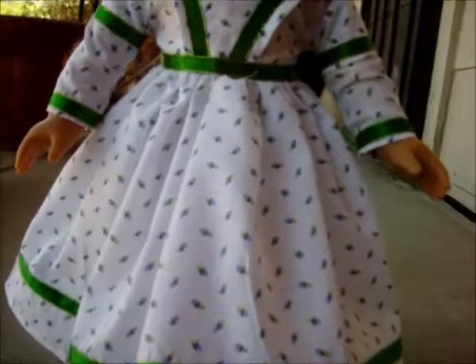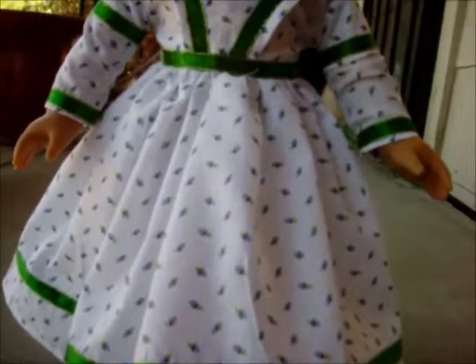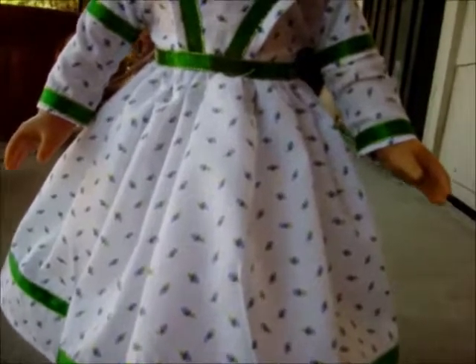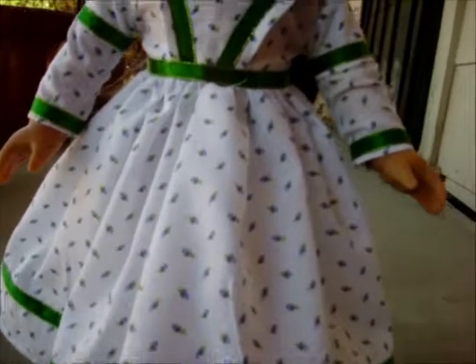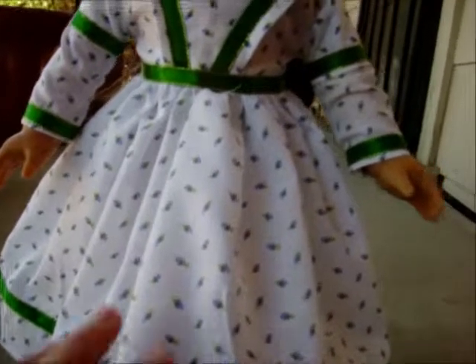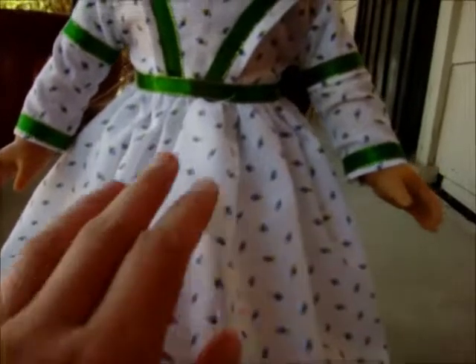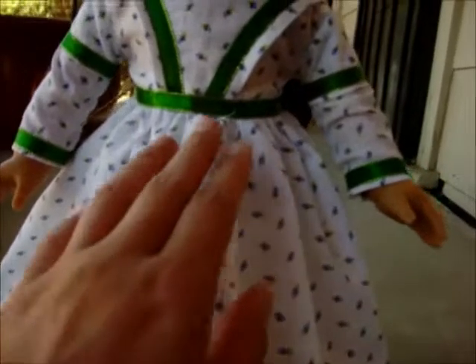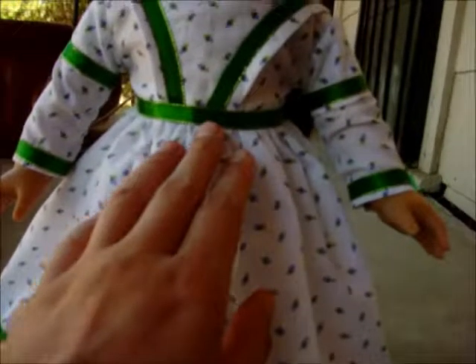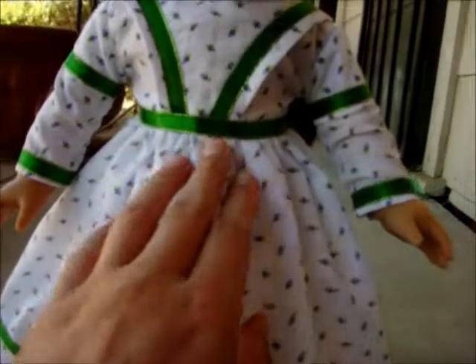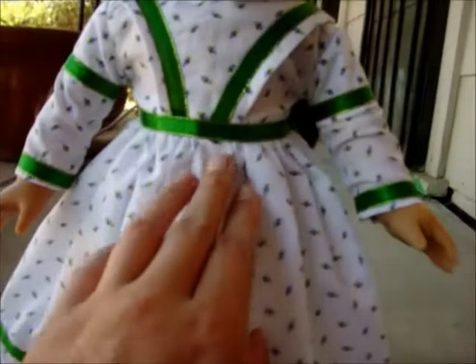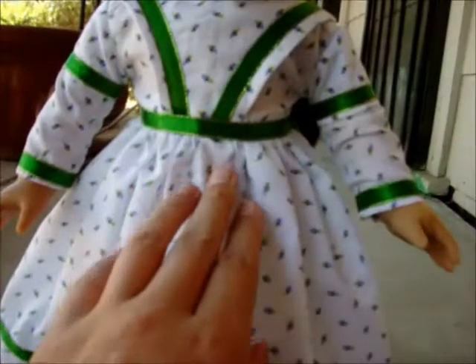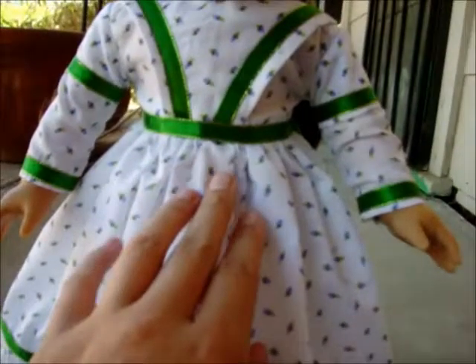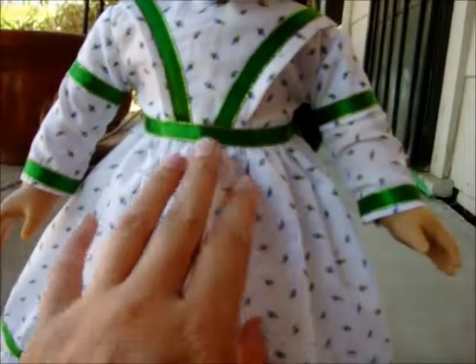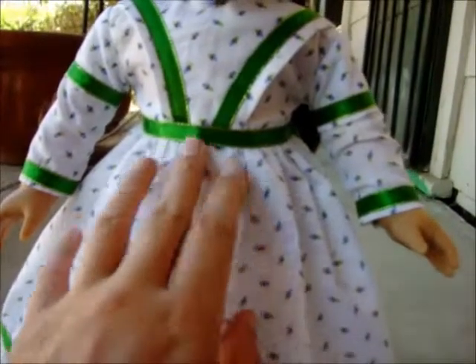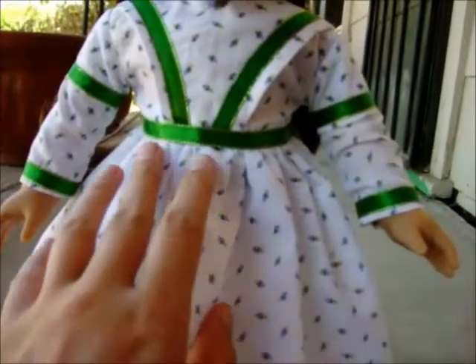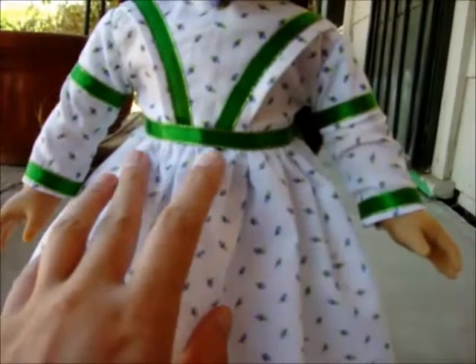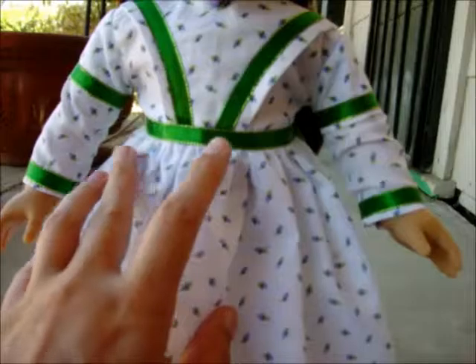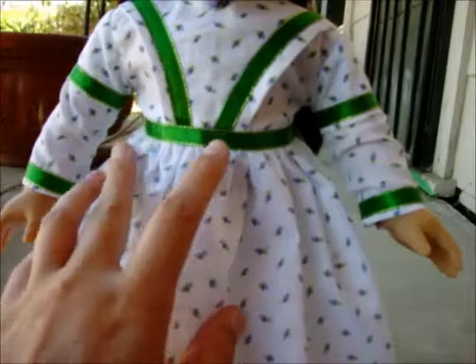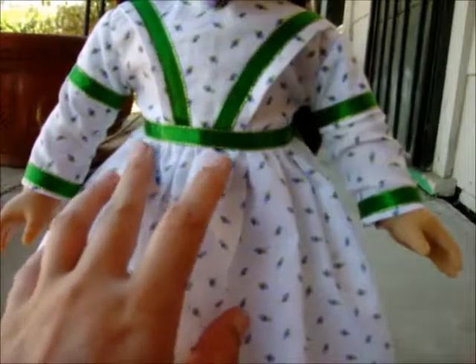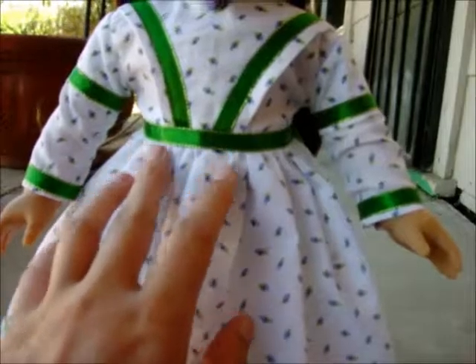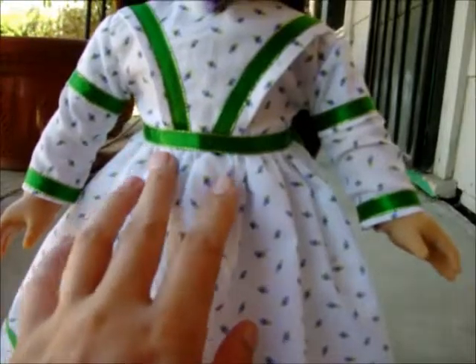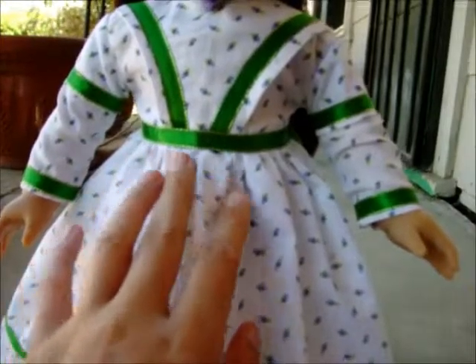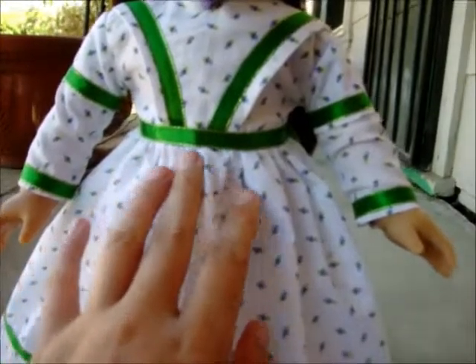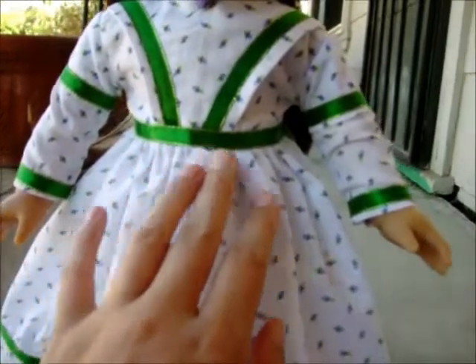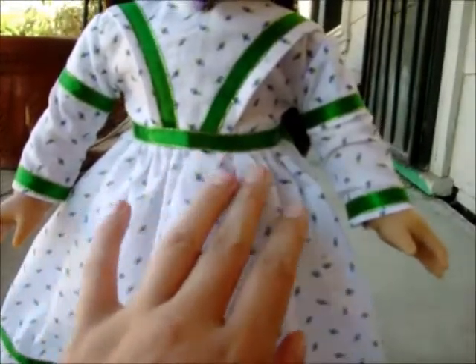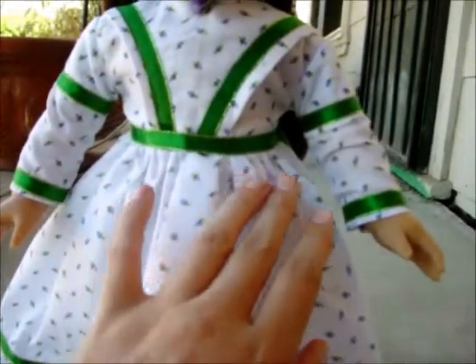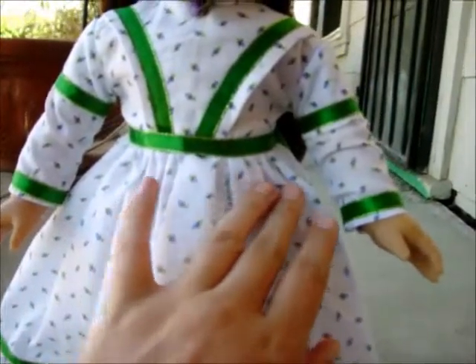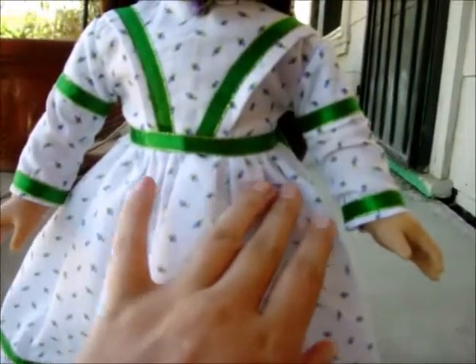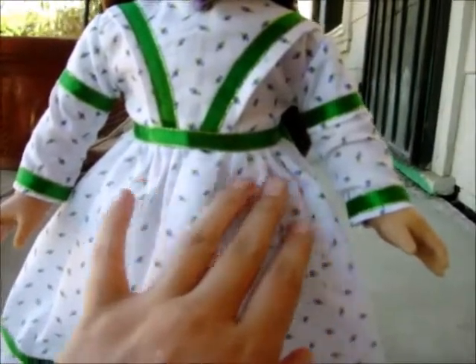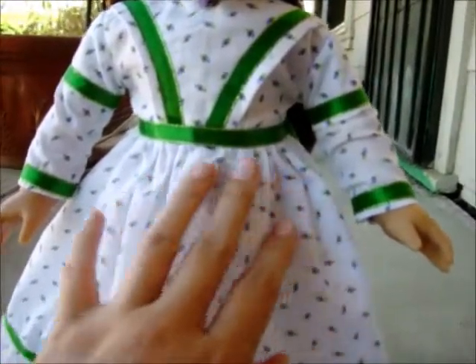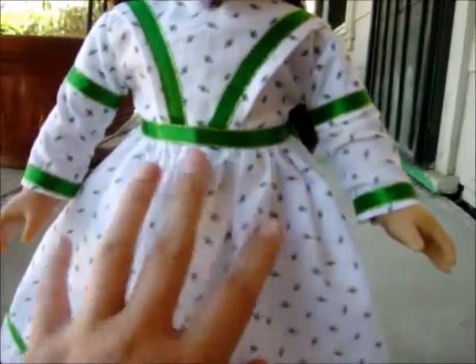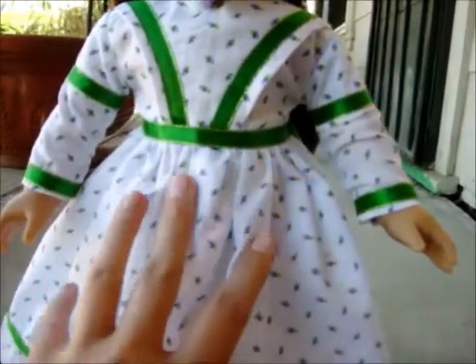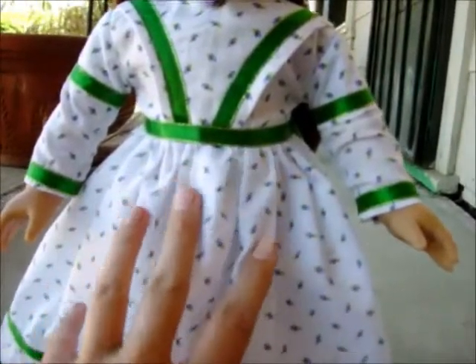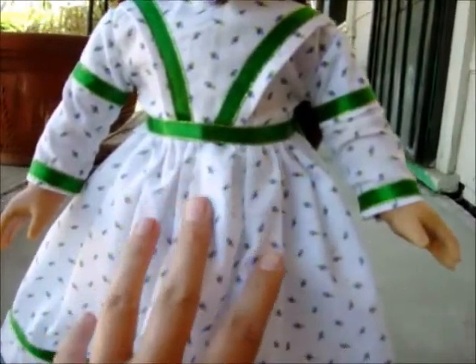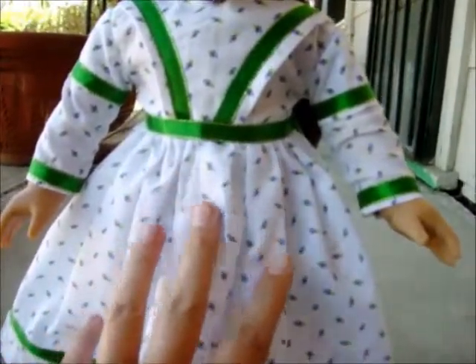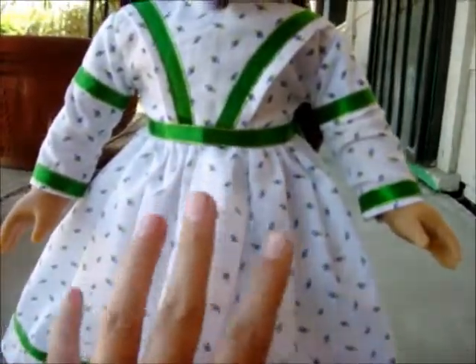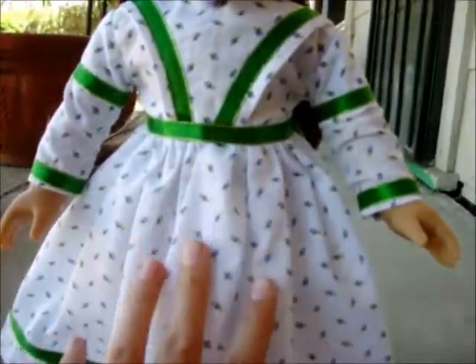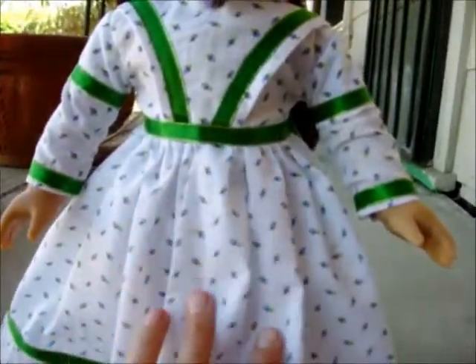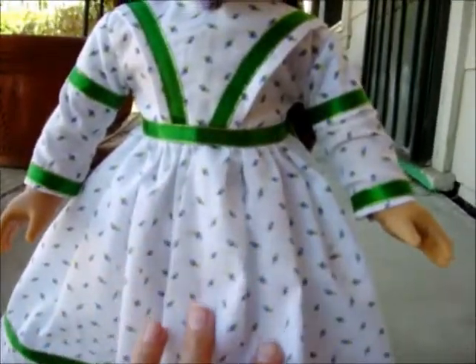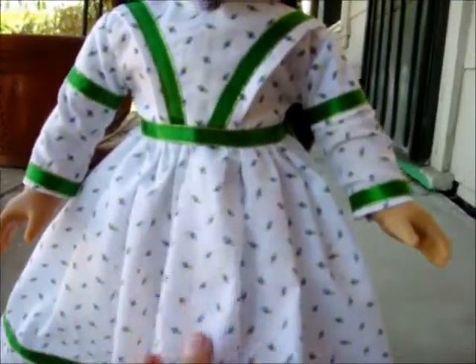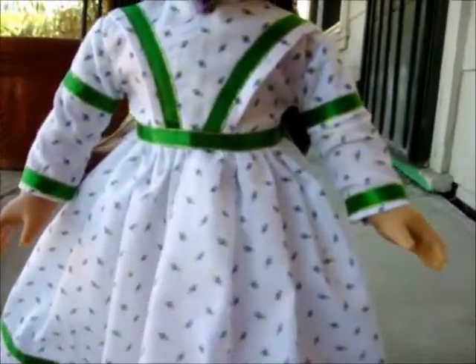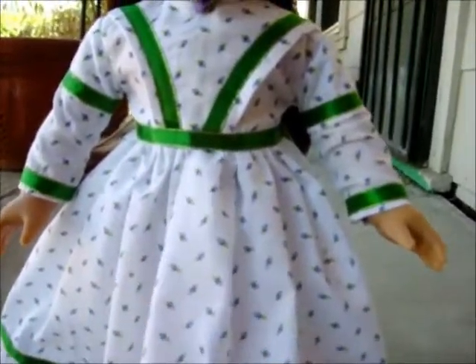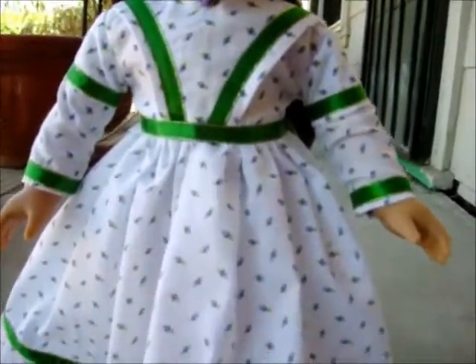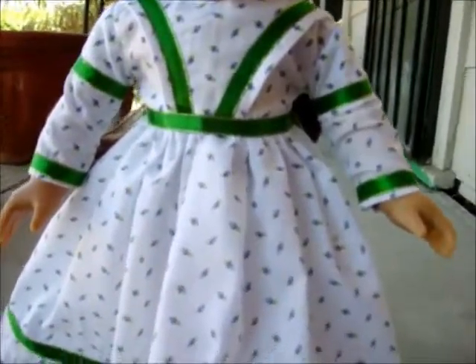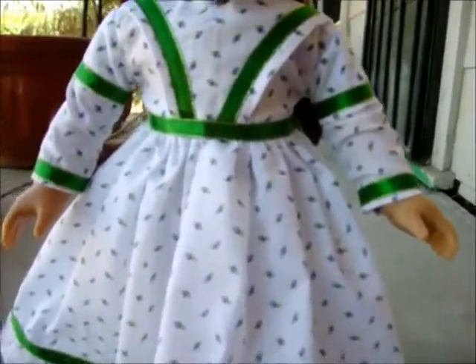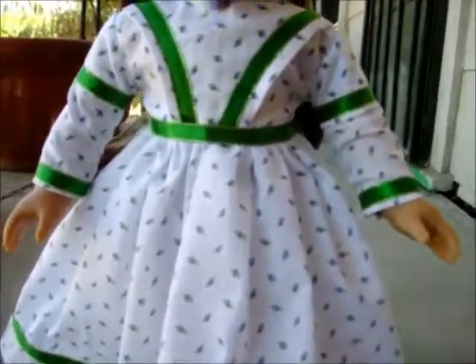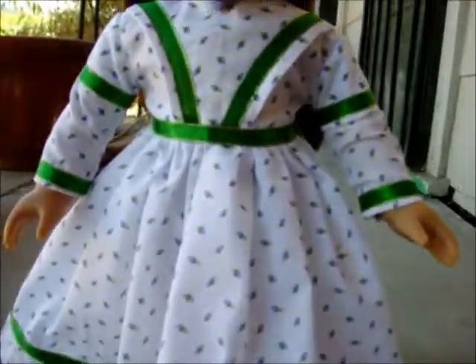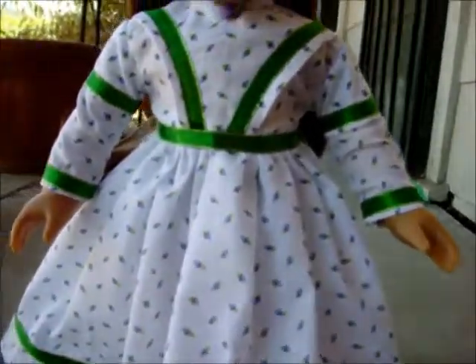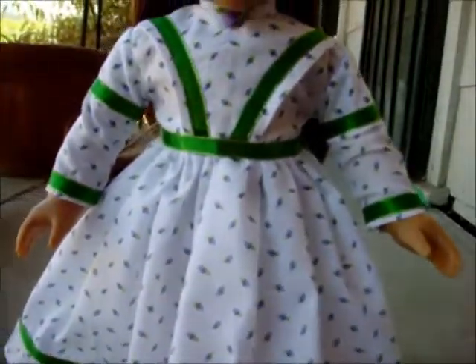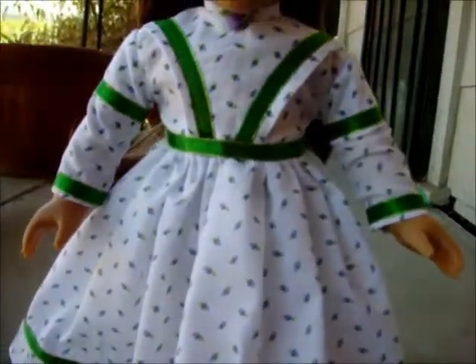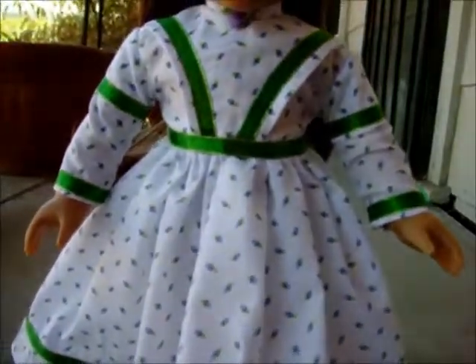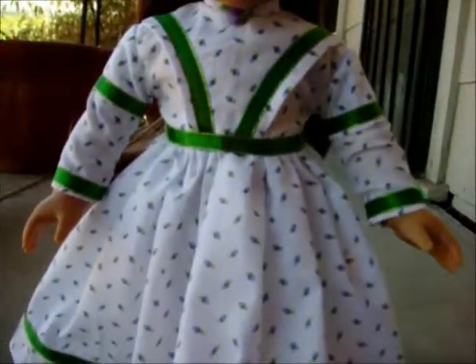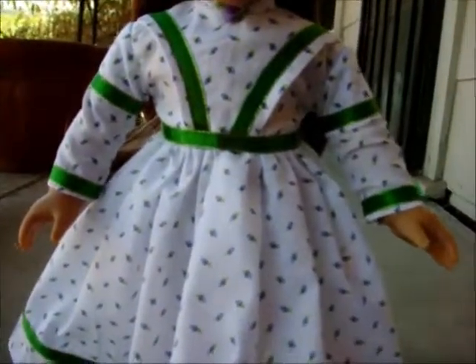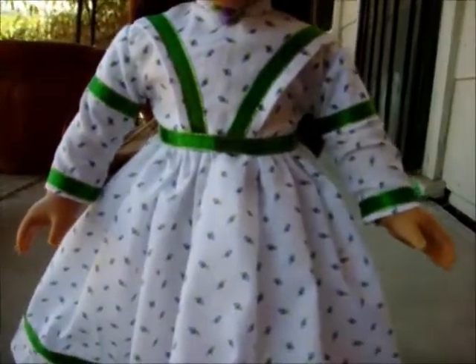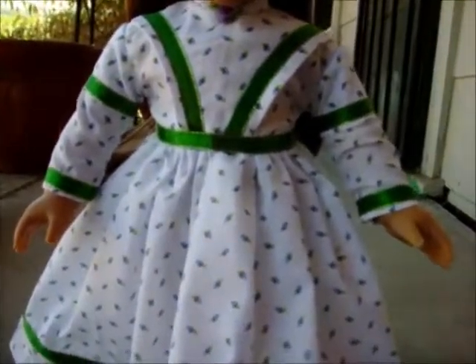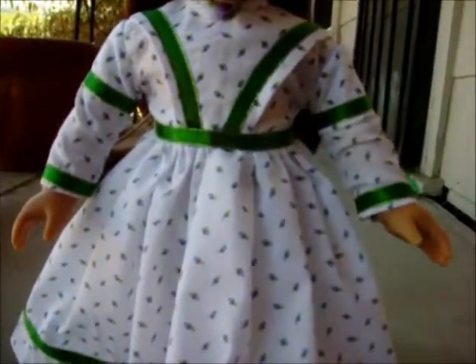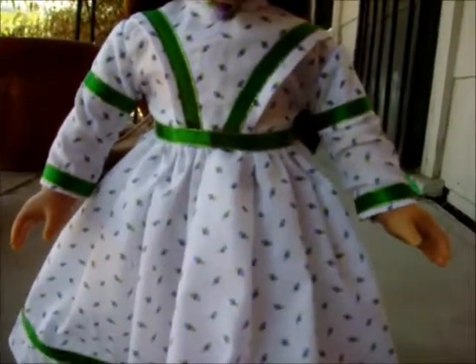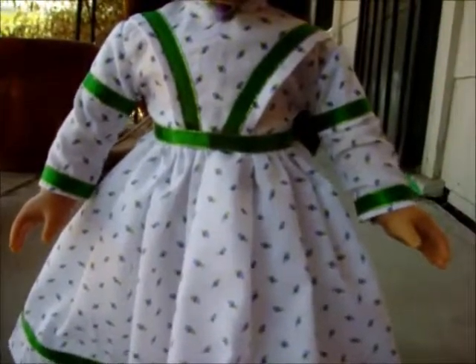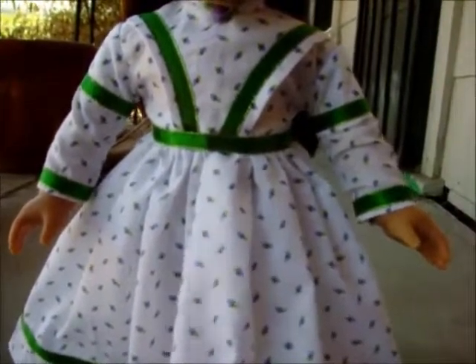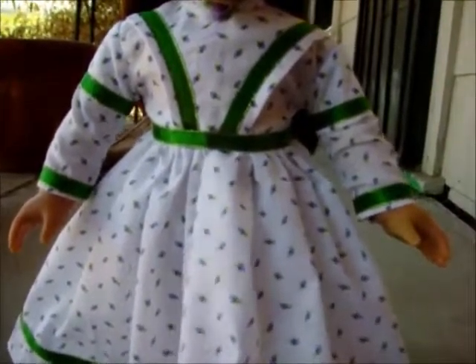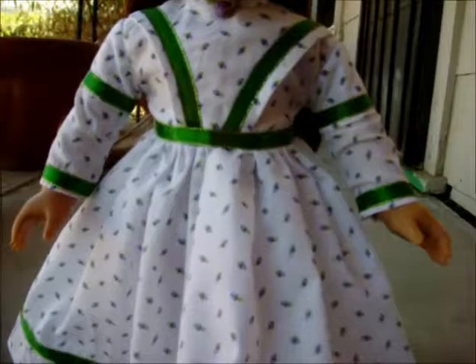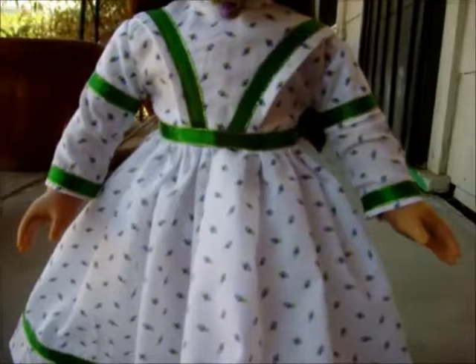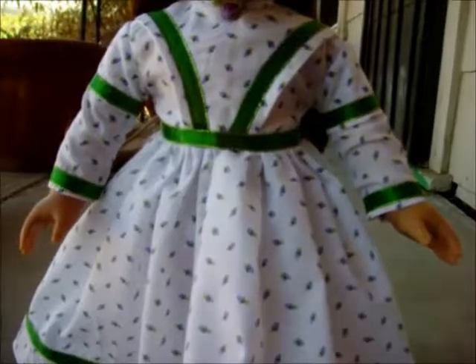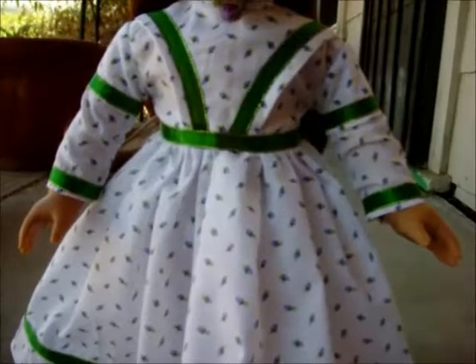The skirt, as you can see, is really full. So you can put a petticoat underneath, or any type of little hoop skirt.